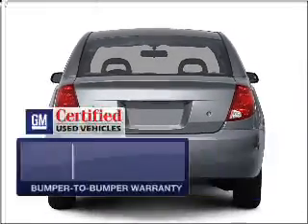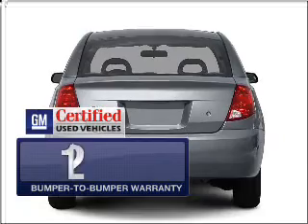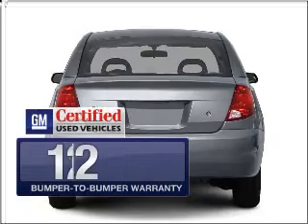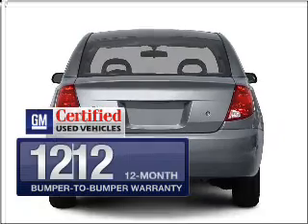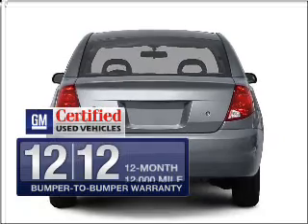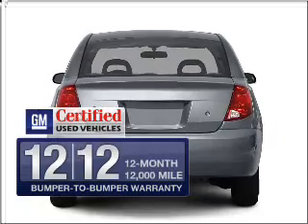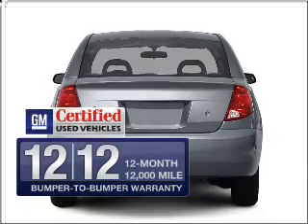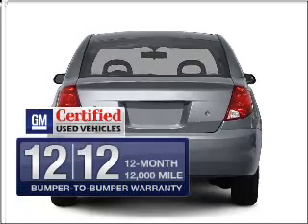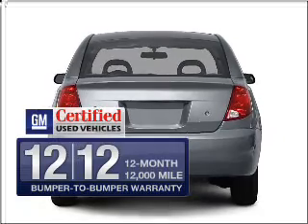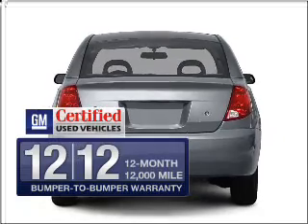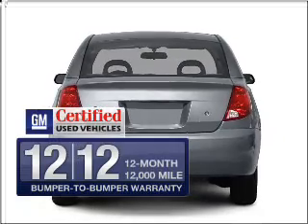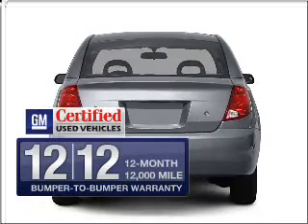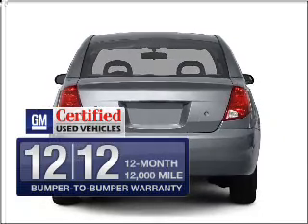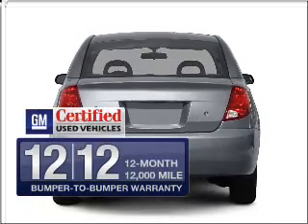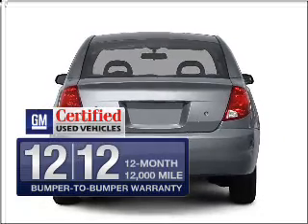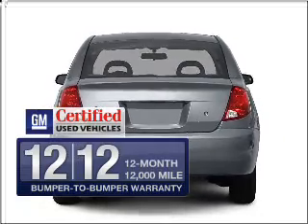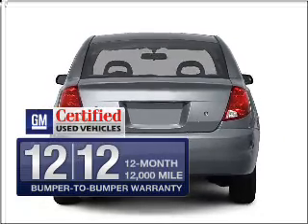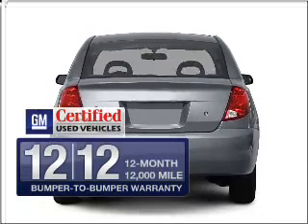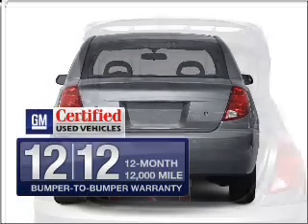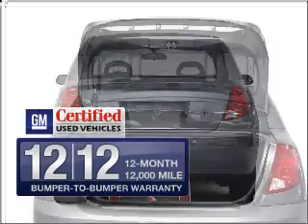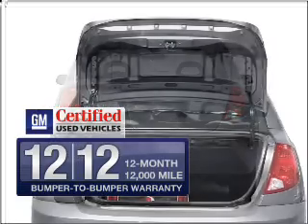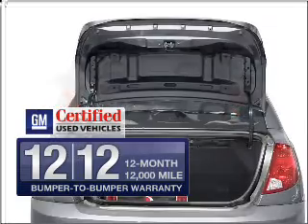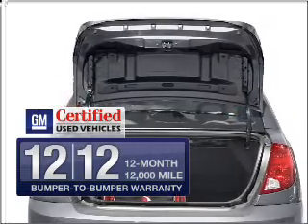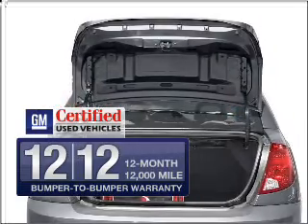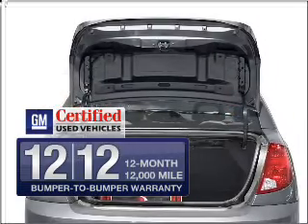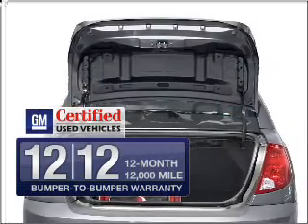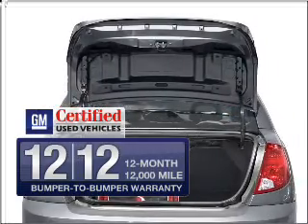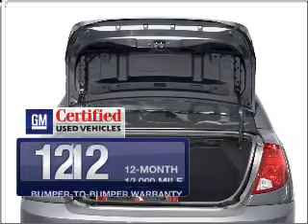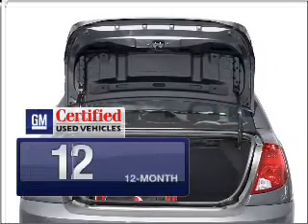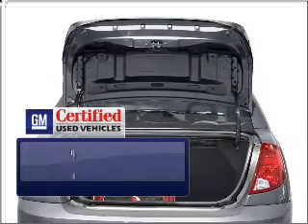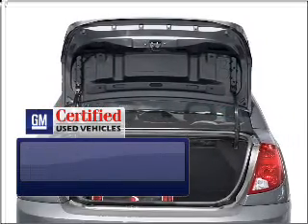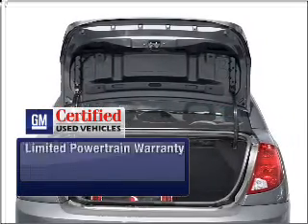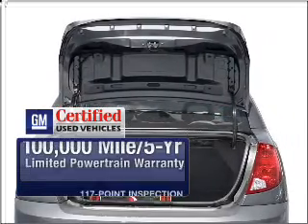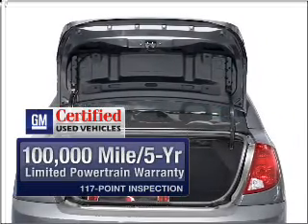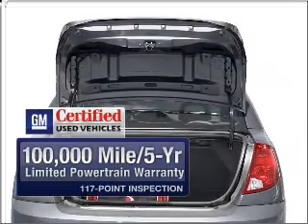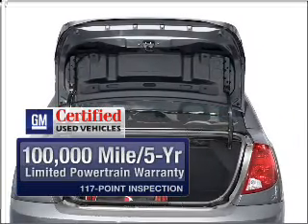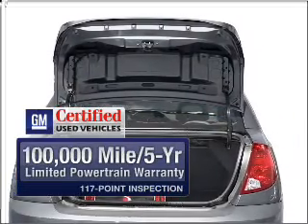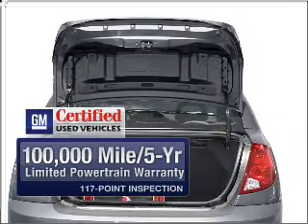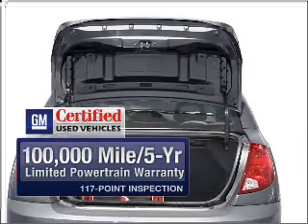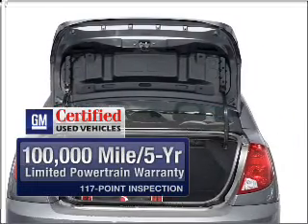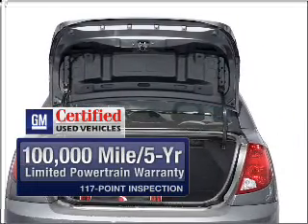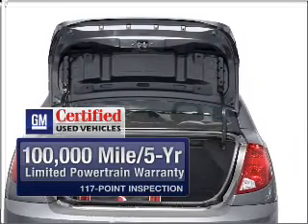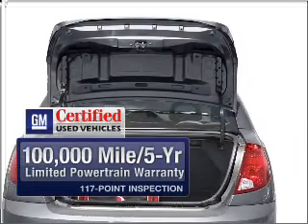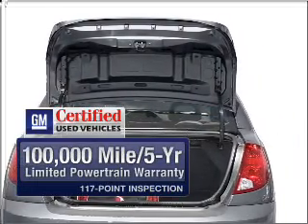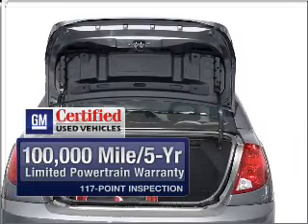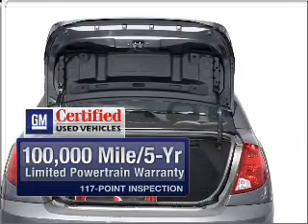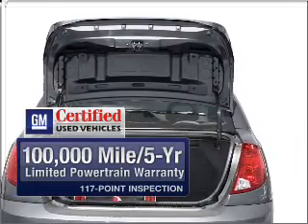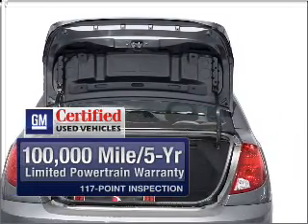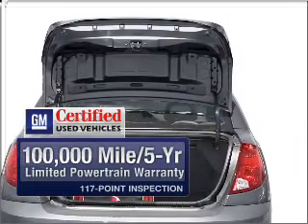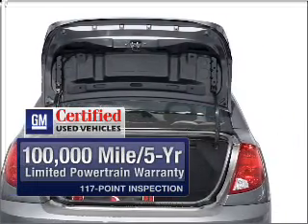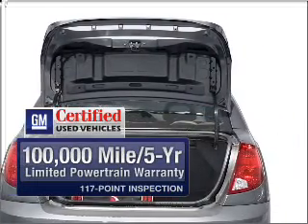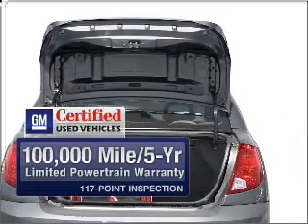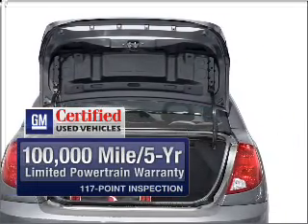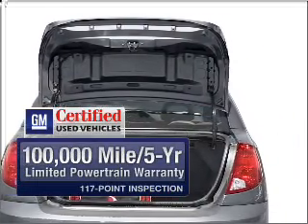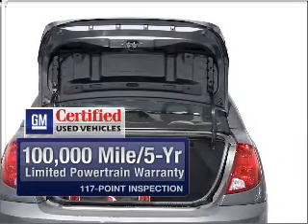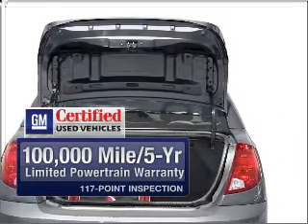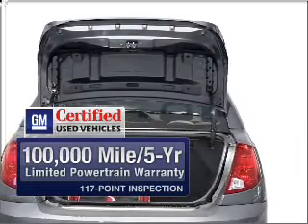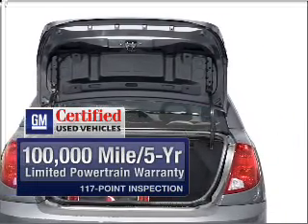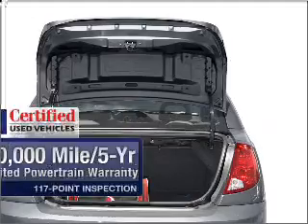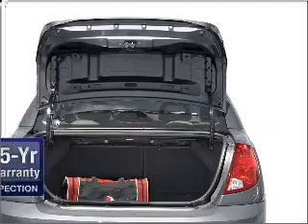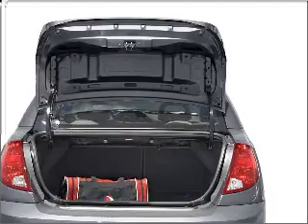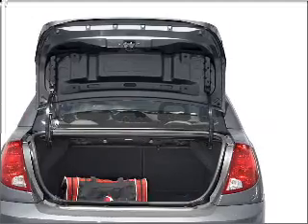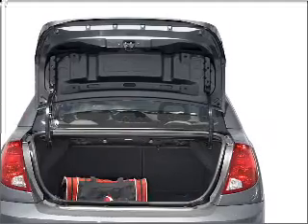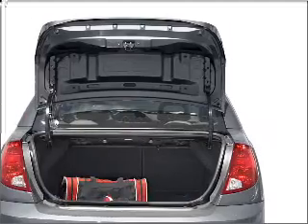In addition, GM certified comes with a 100,000 mile powertrain limited warranty and a vehicle history report on this vehicle.